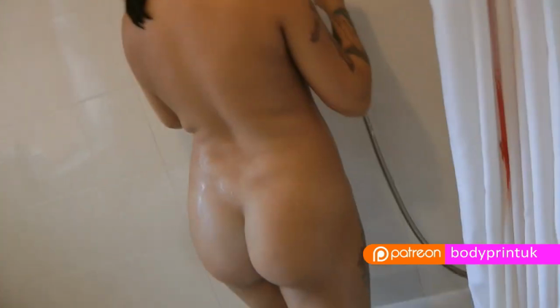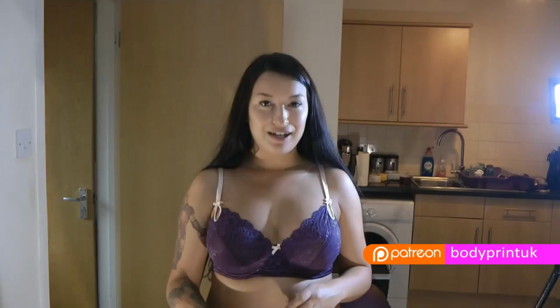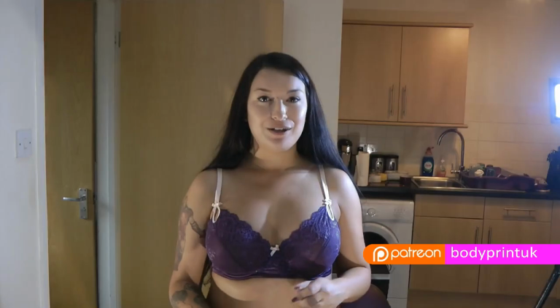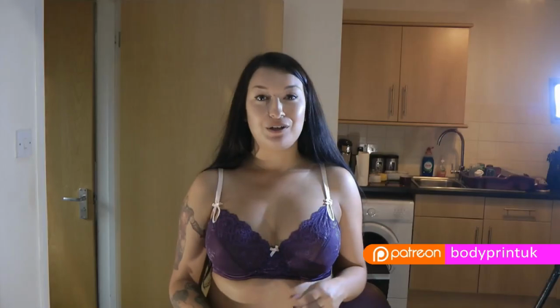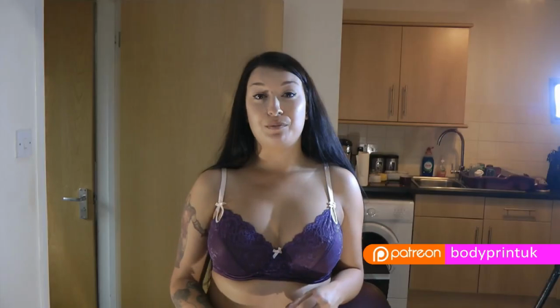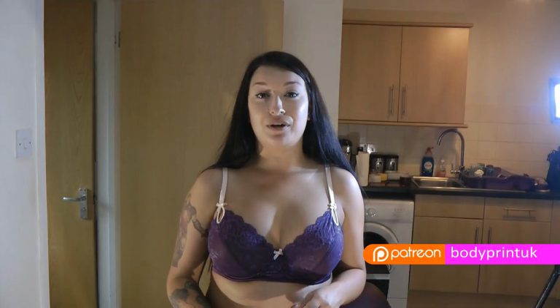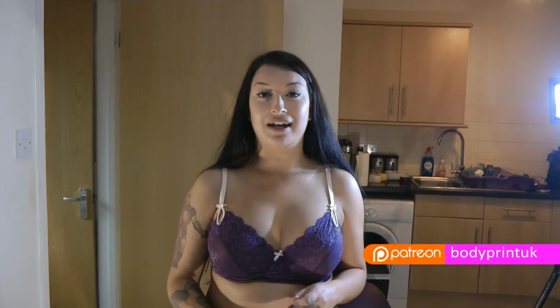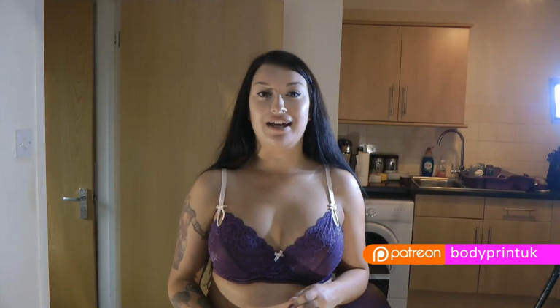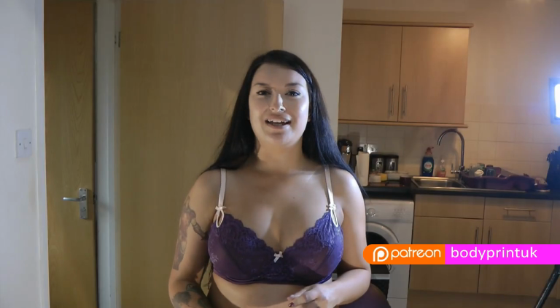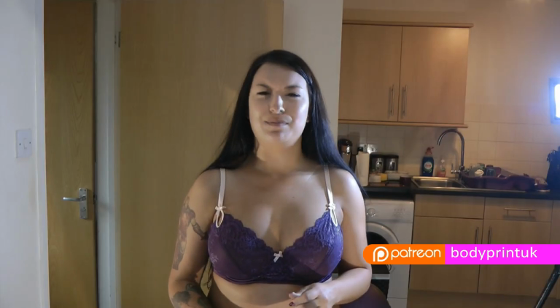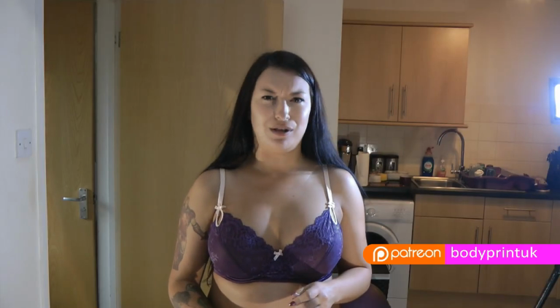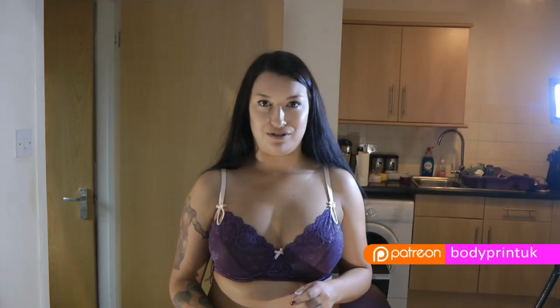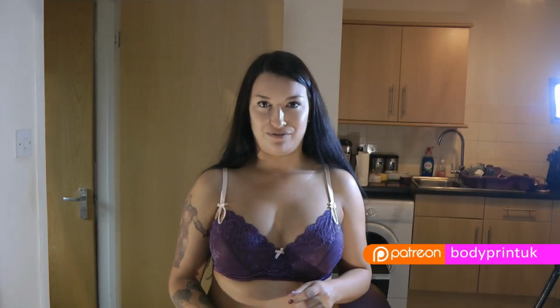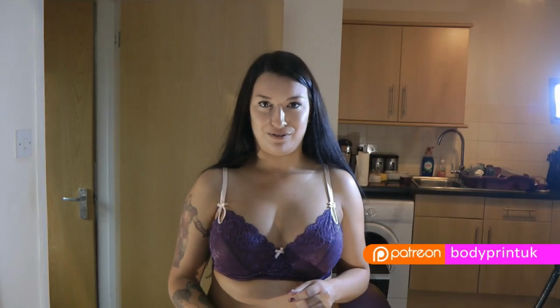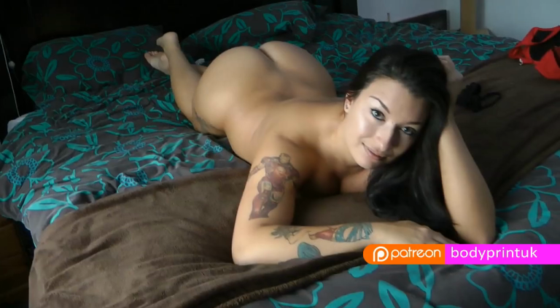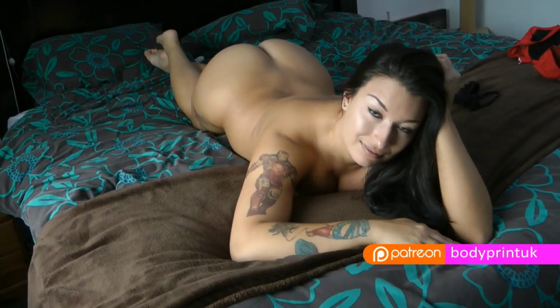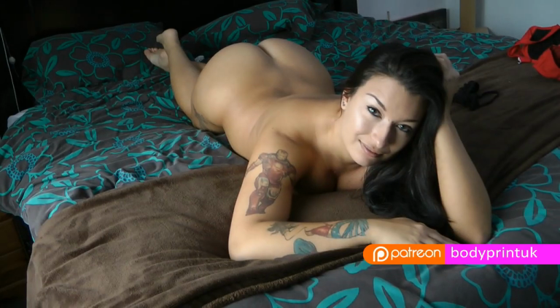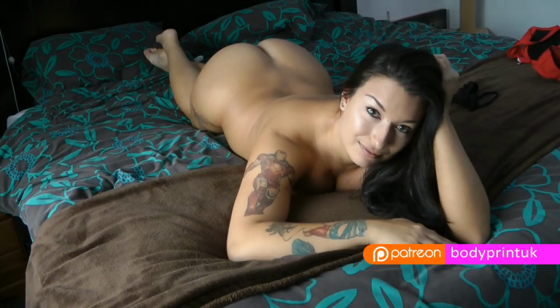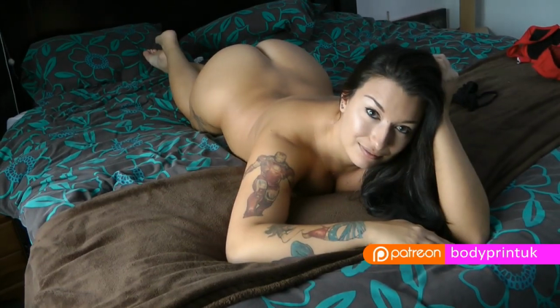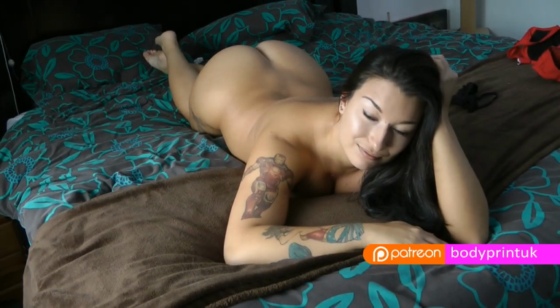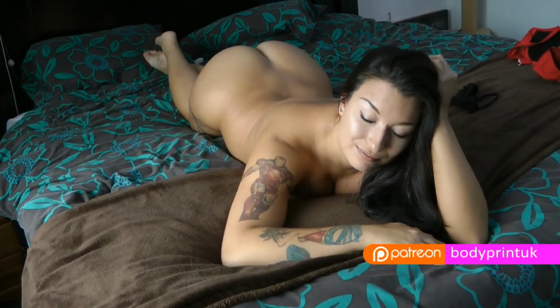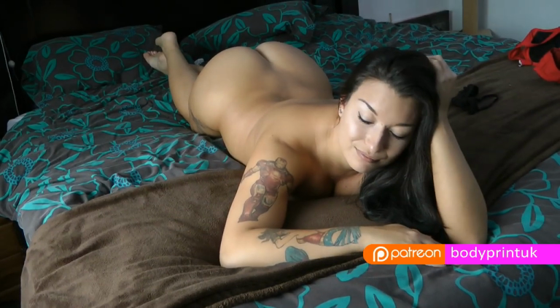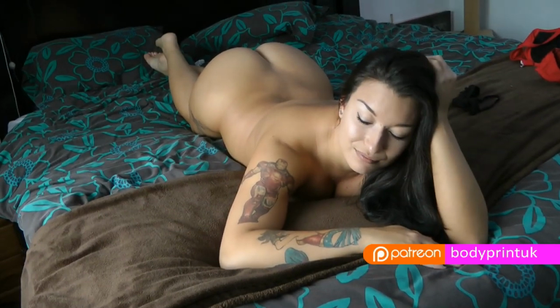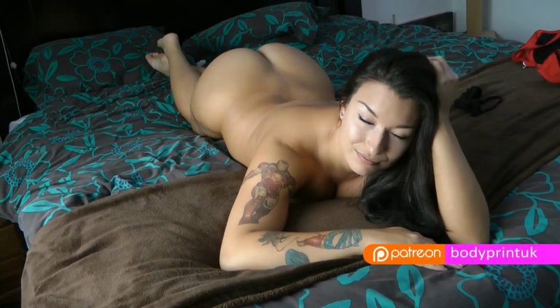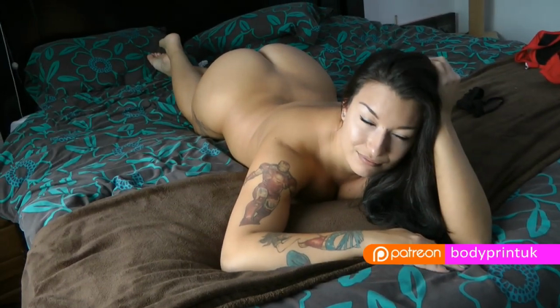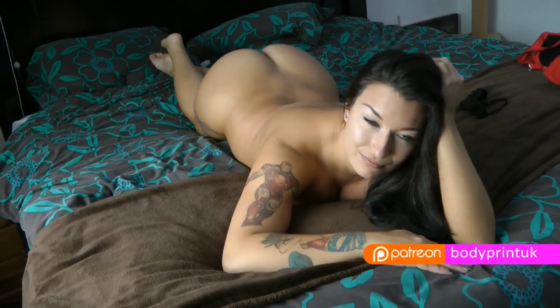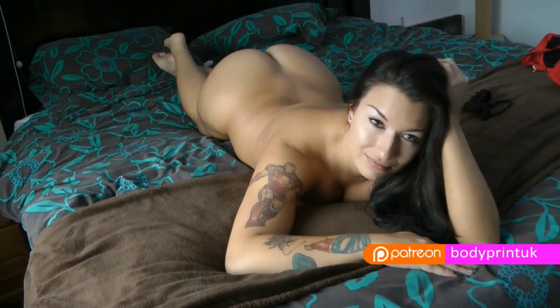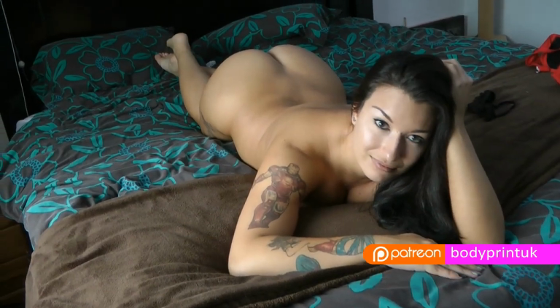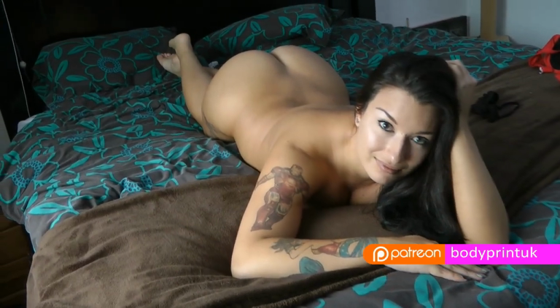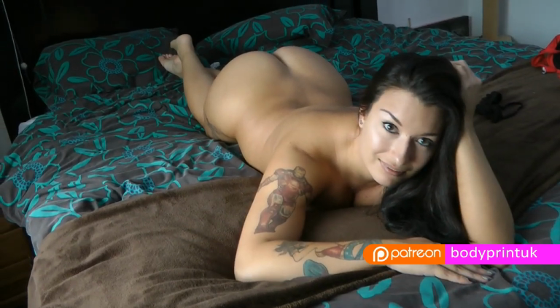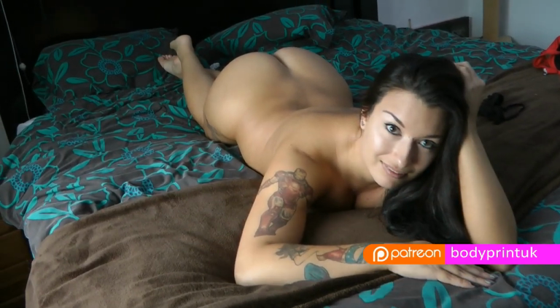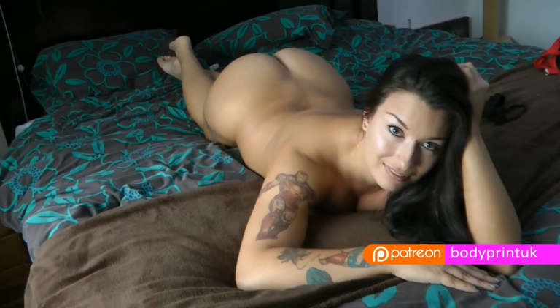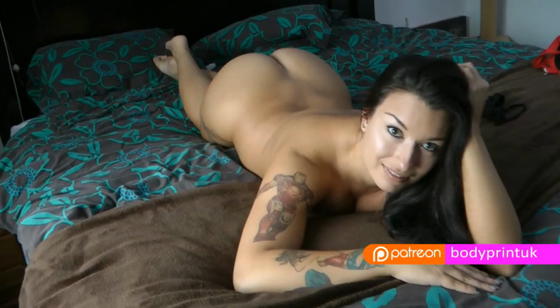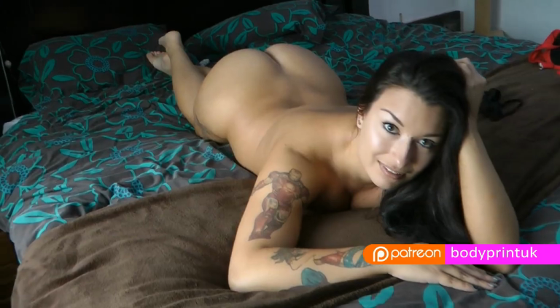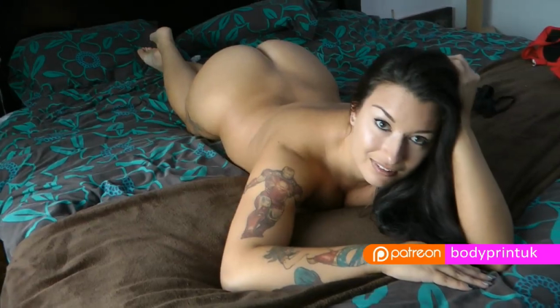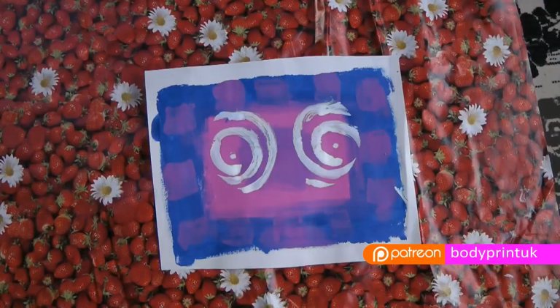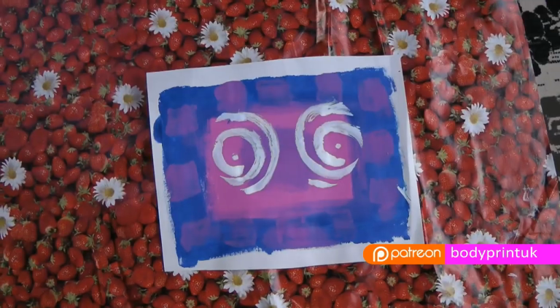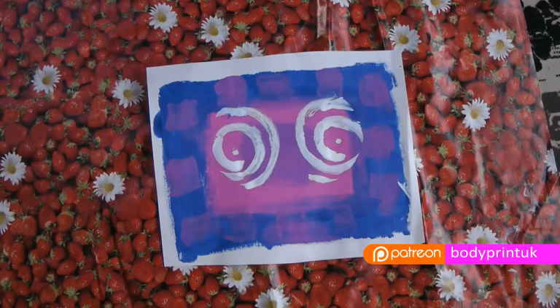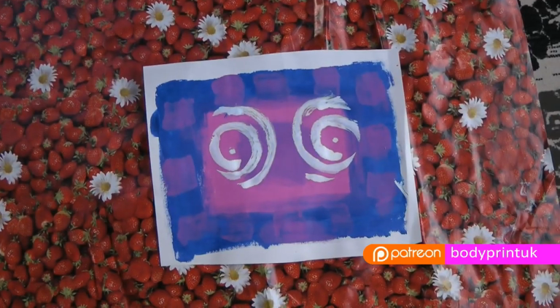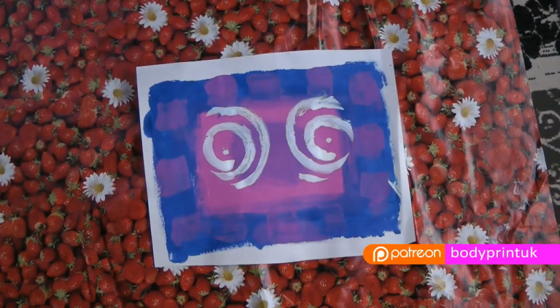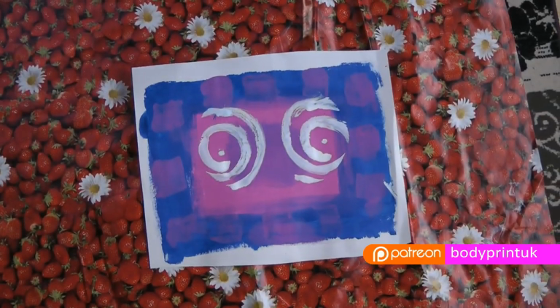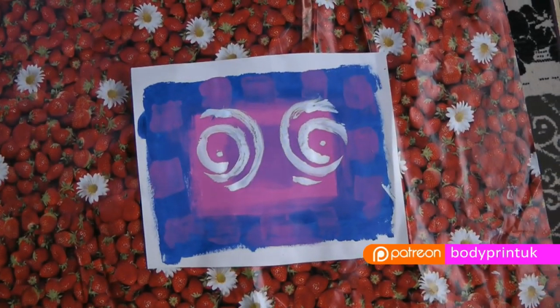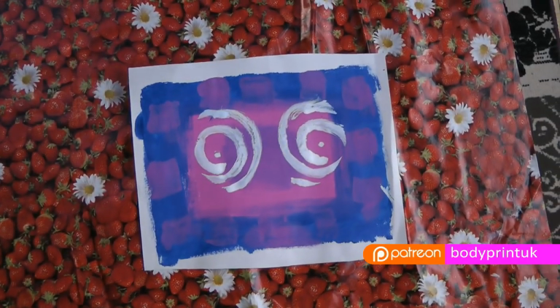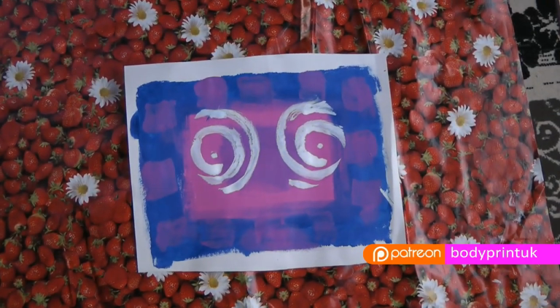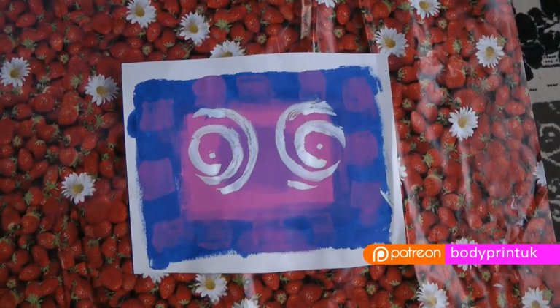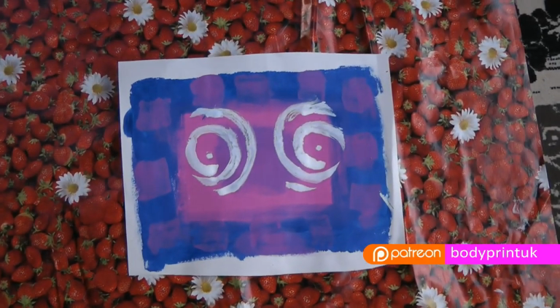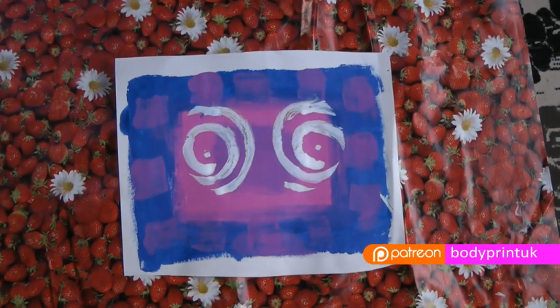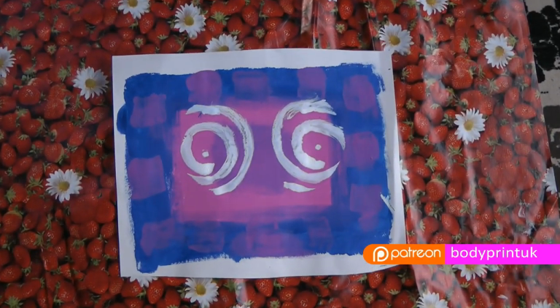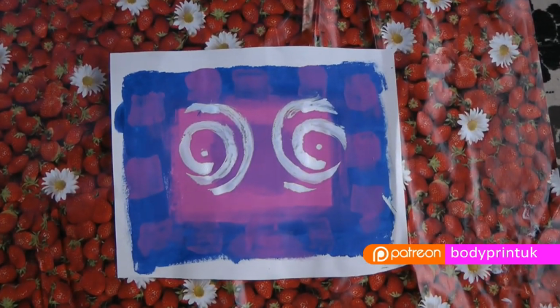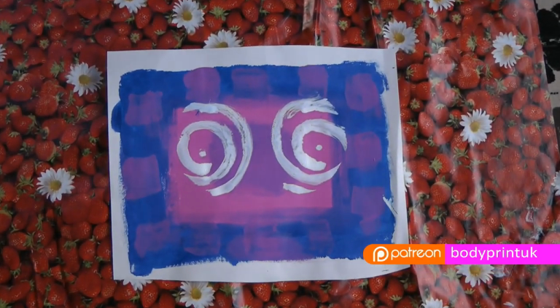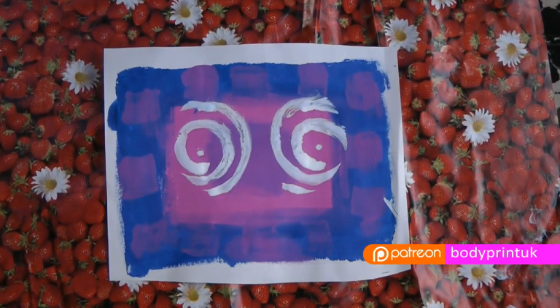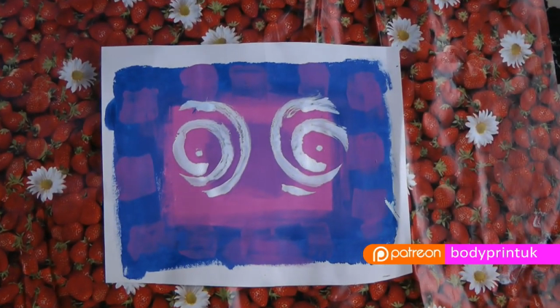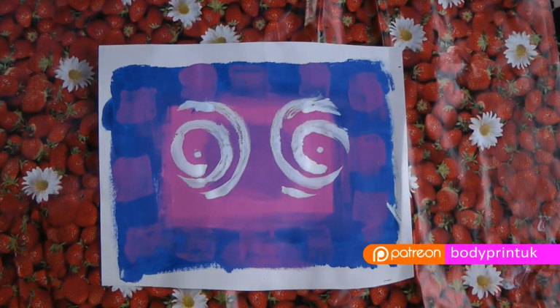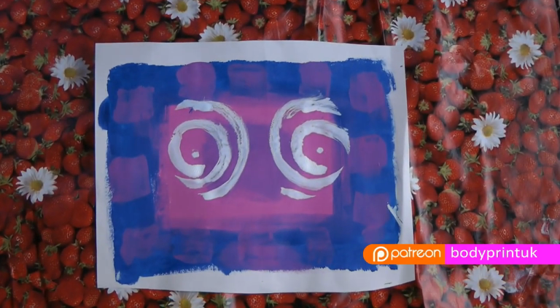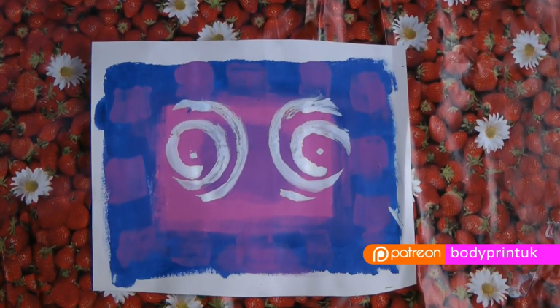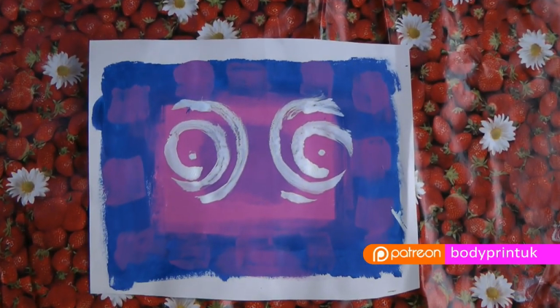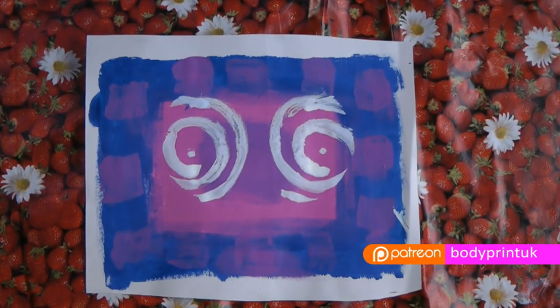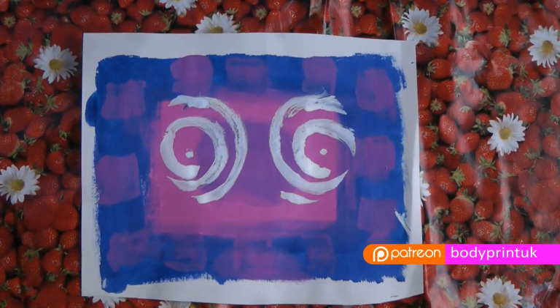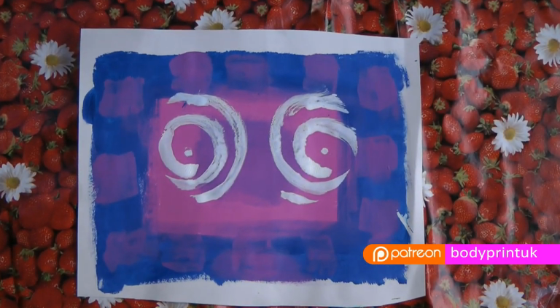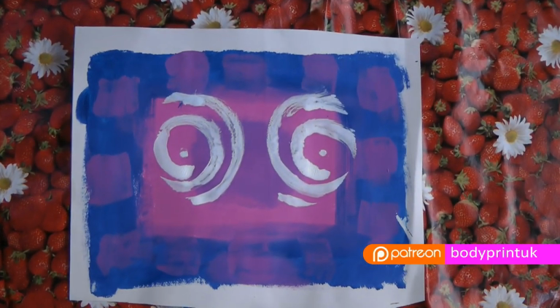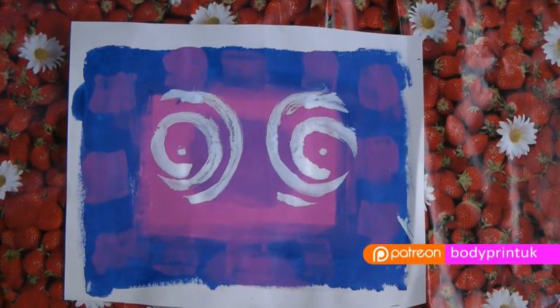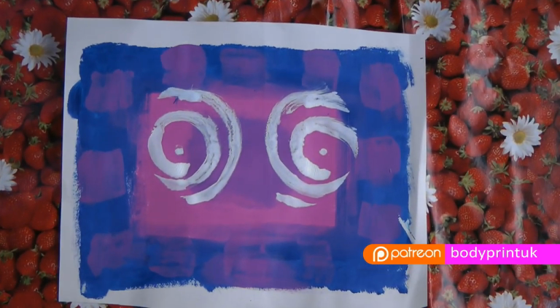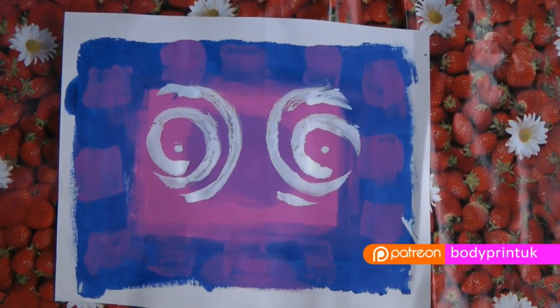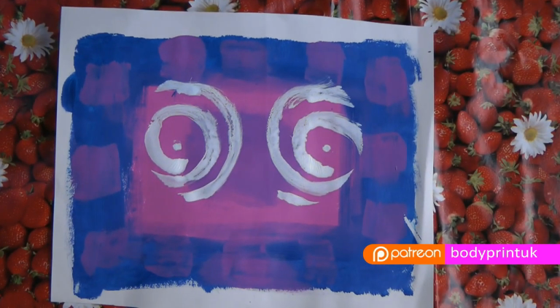Your body is beautiful, so take some time to appreciate the prints that you've made.